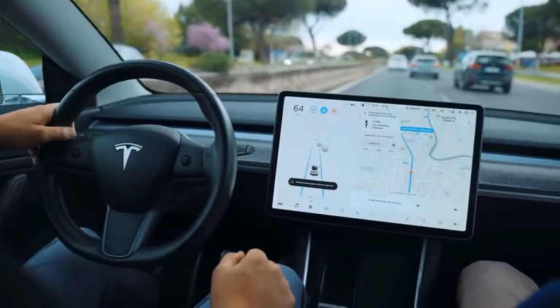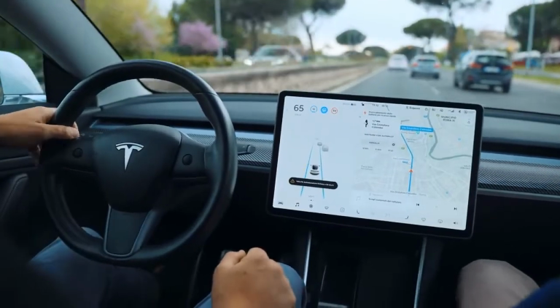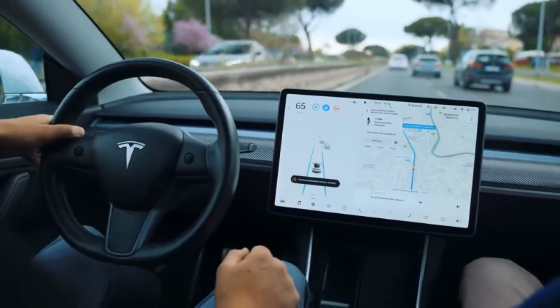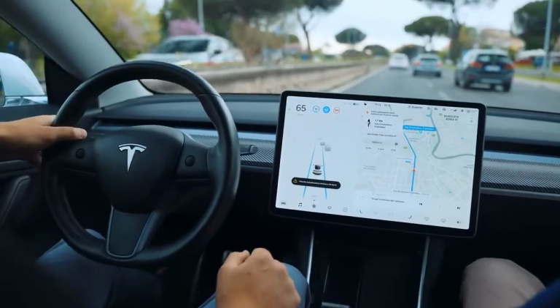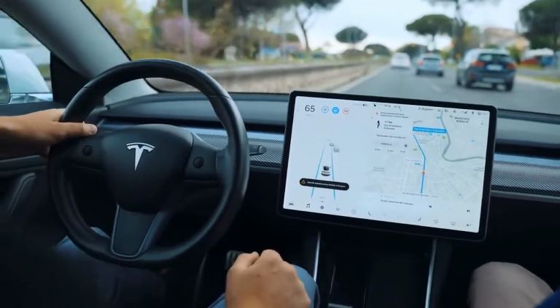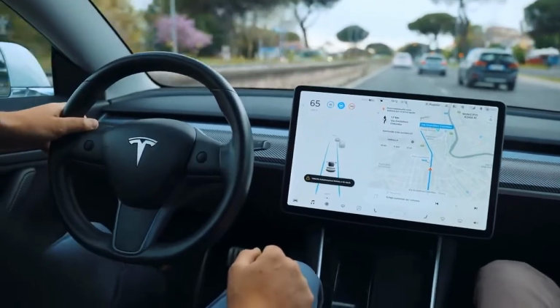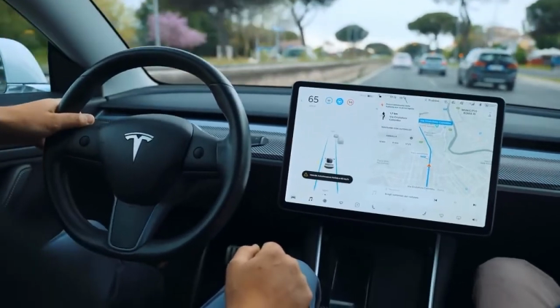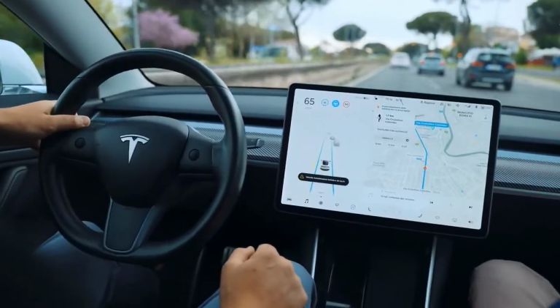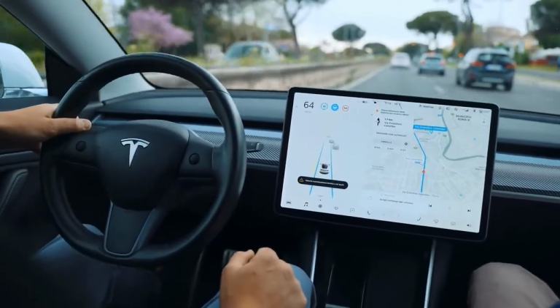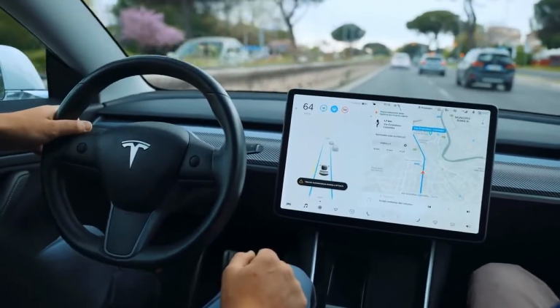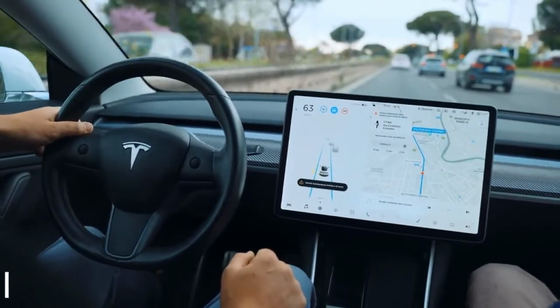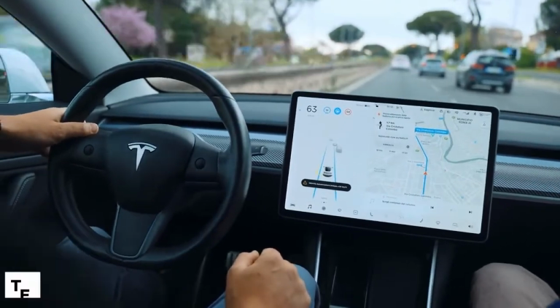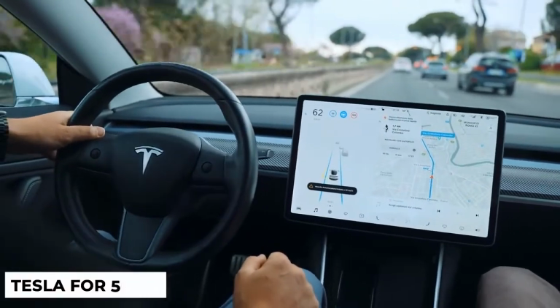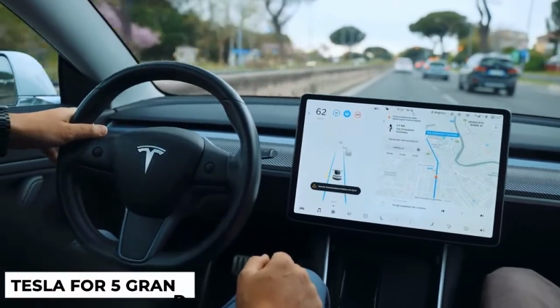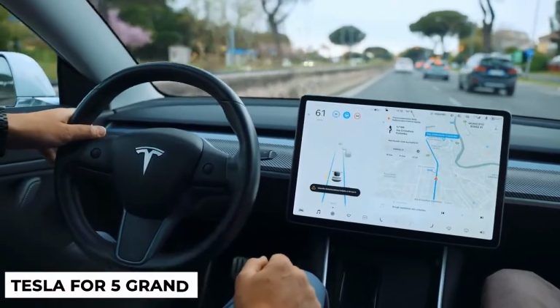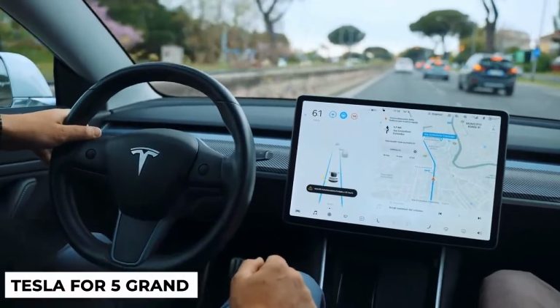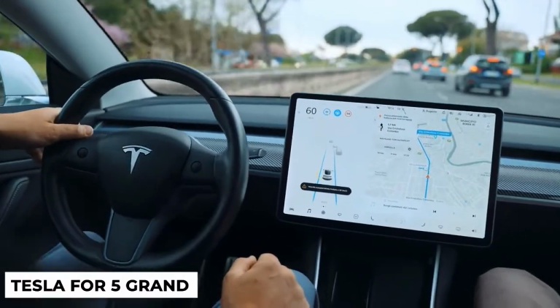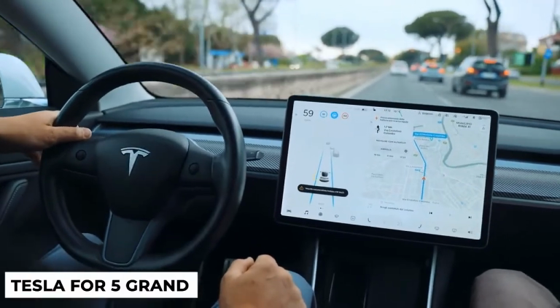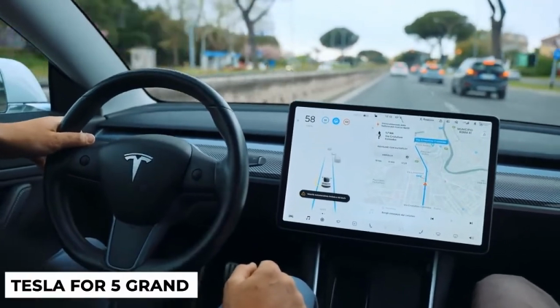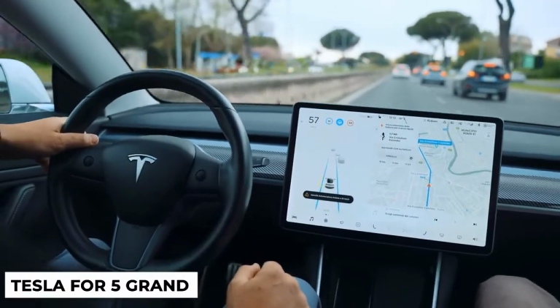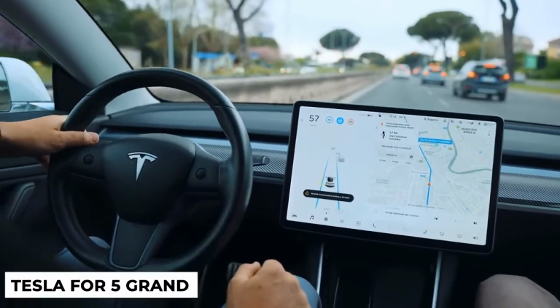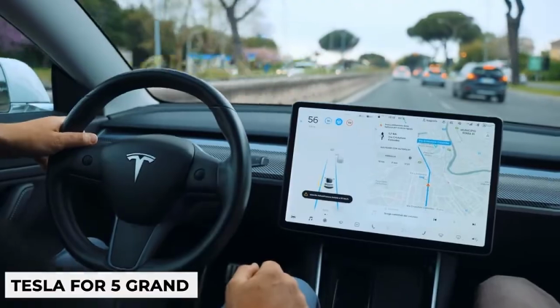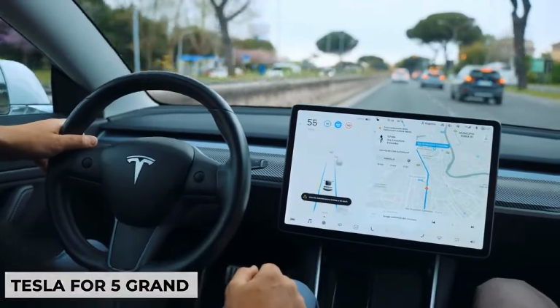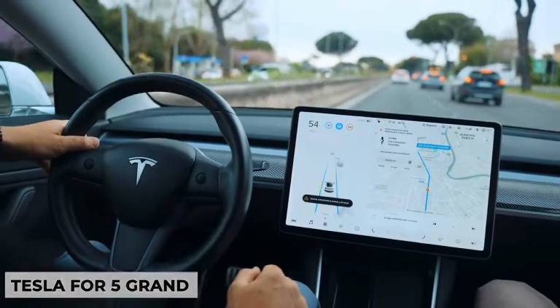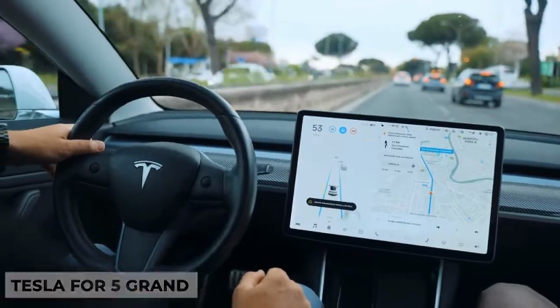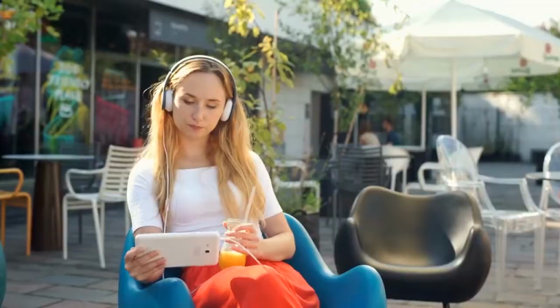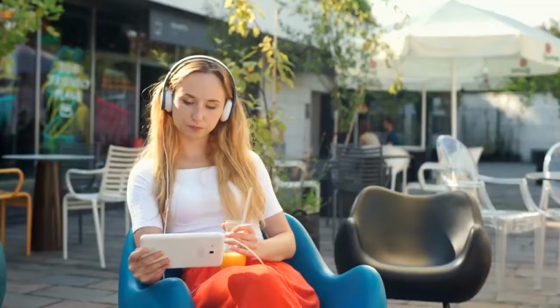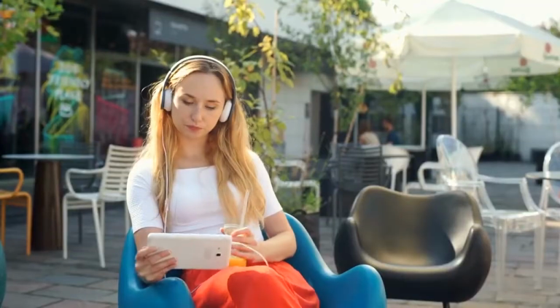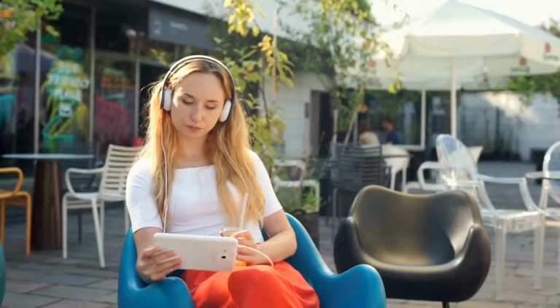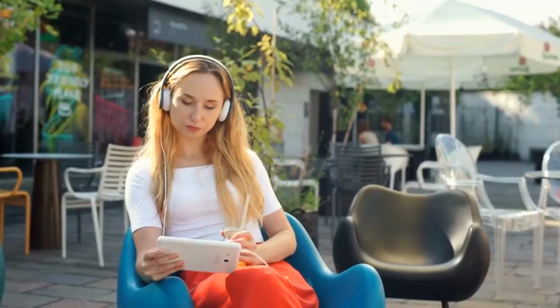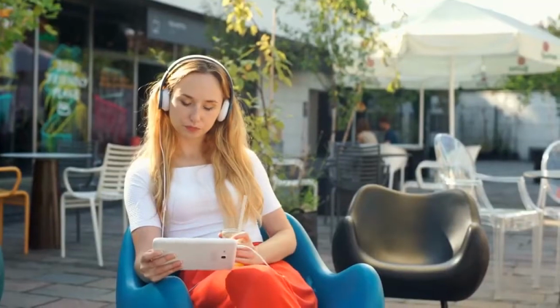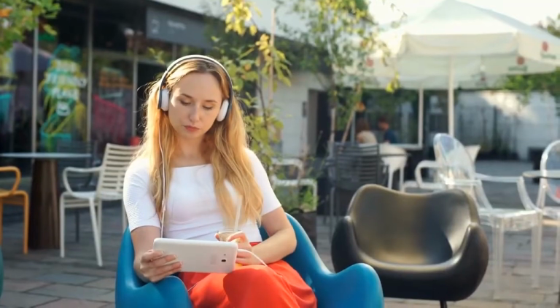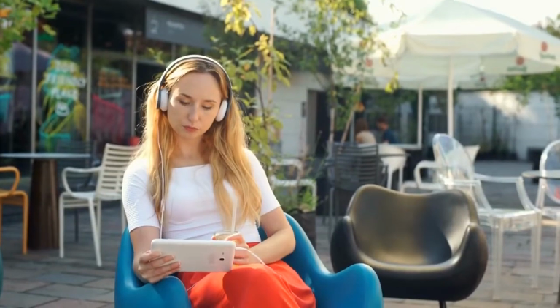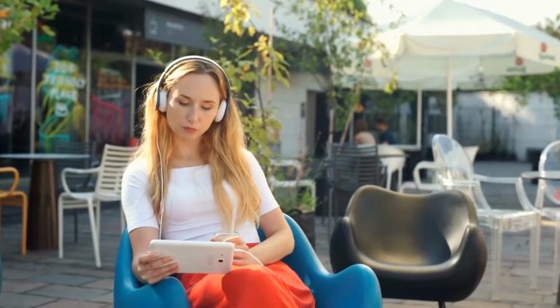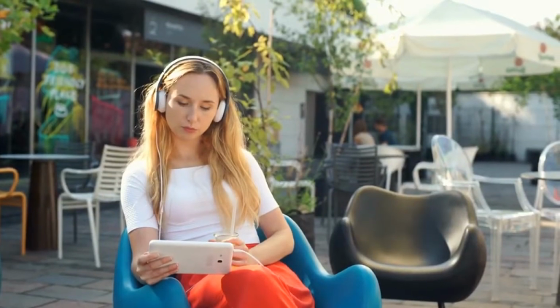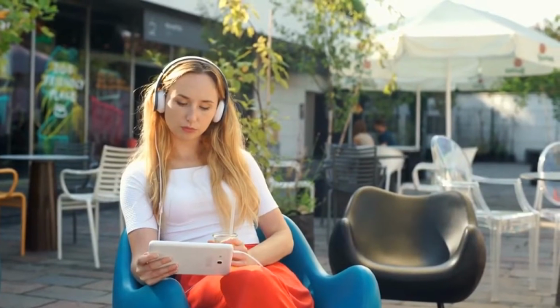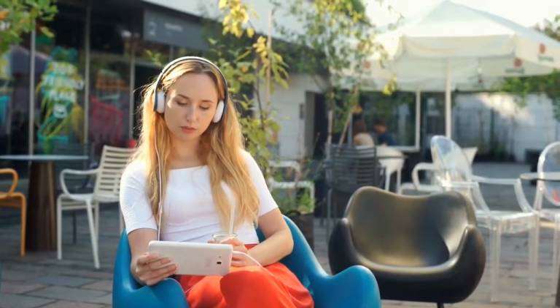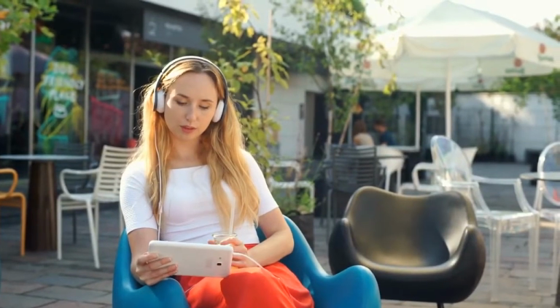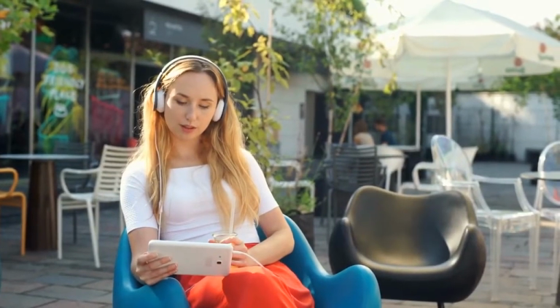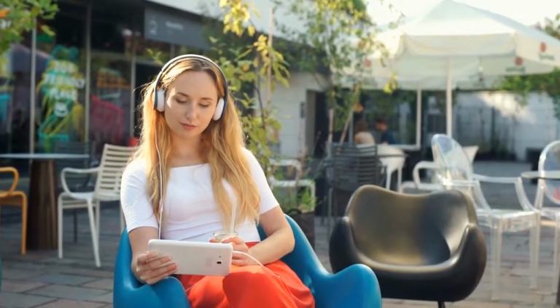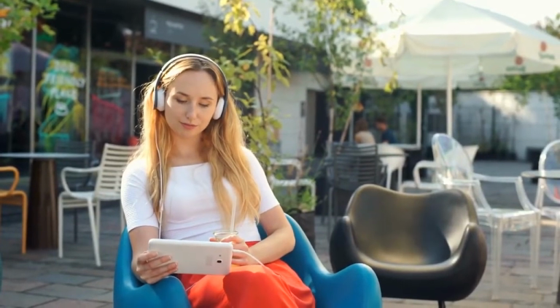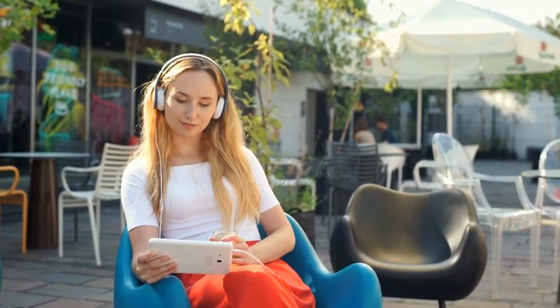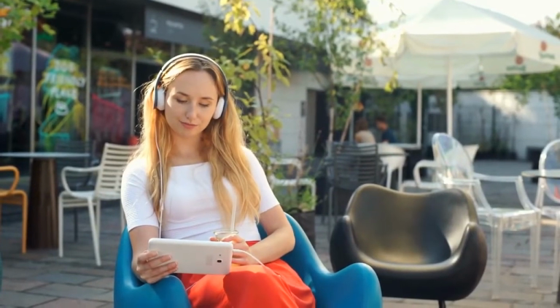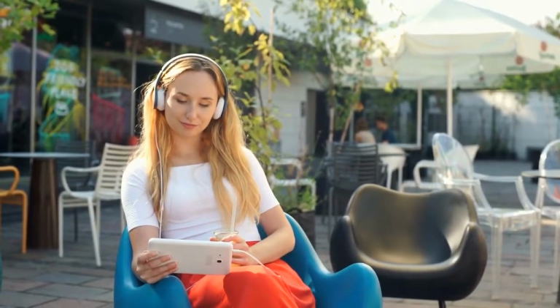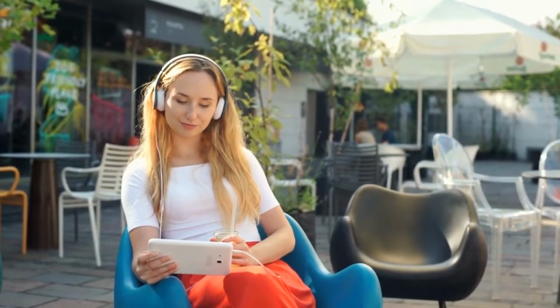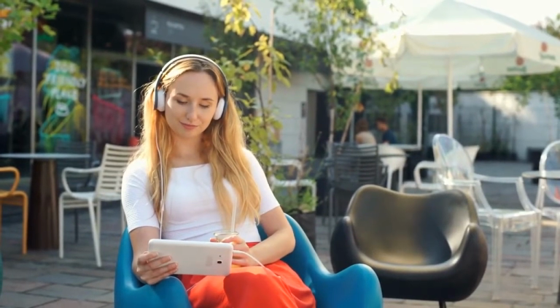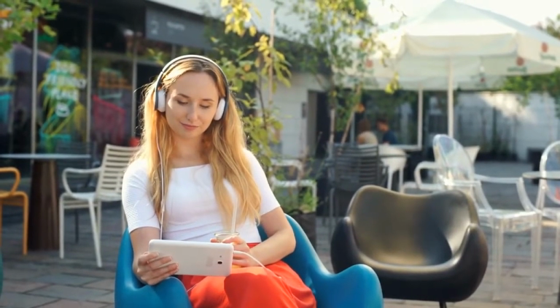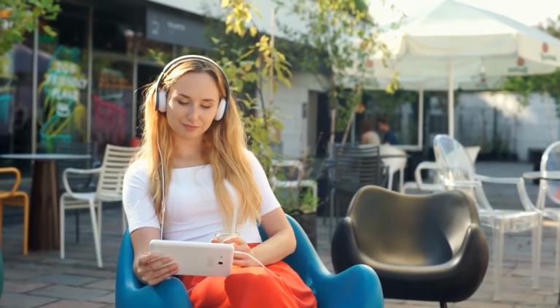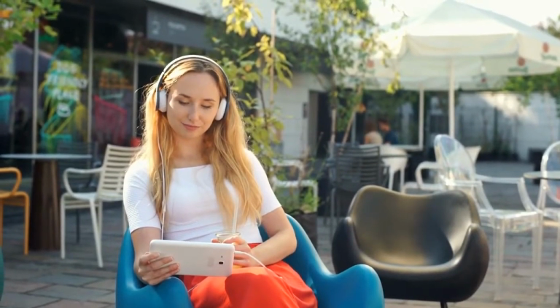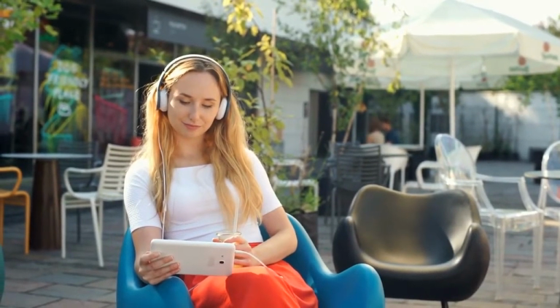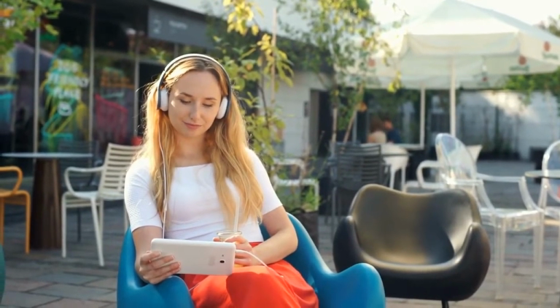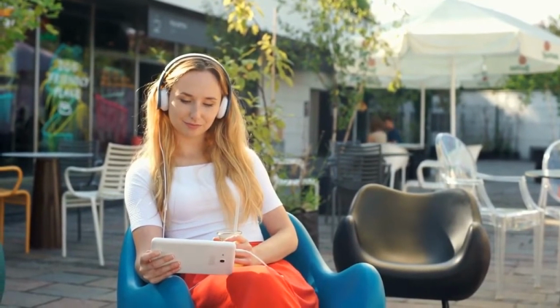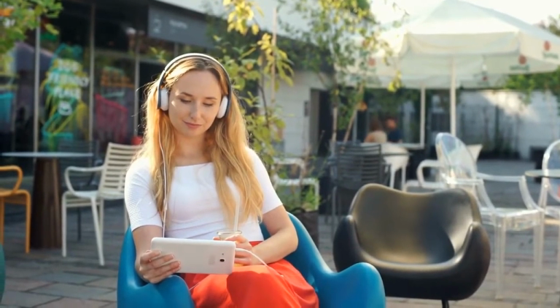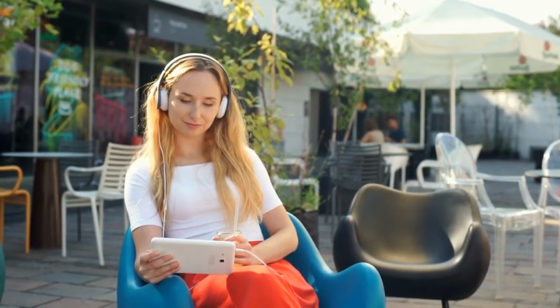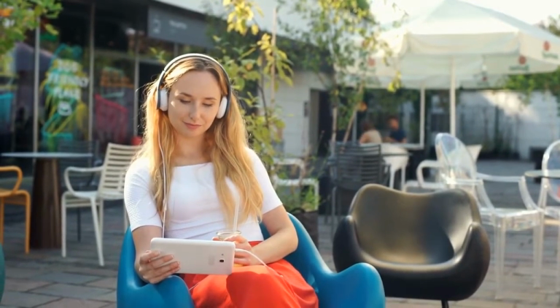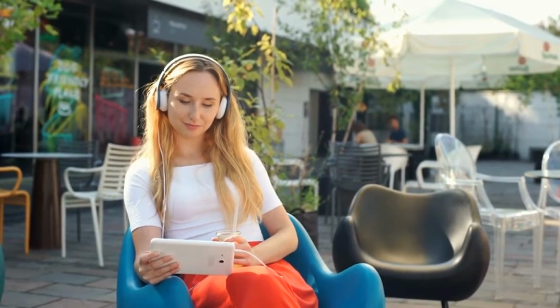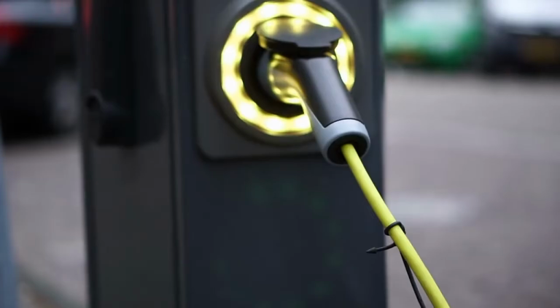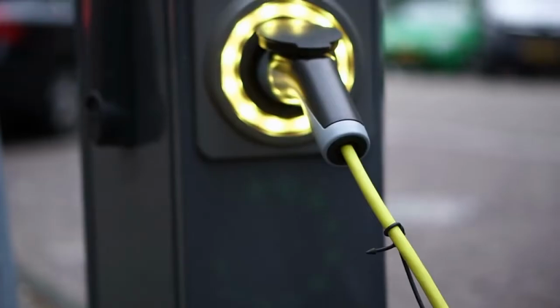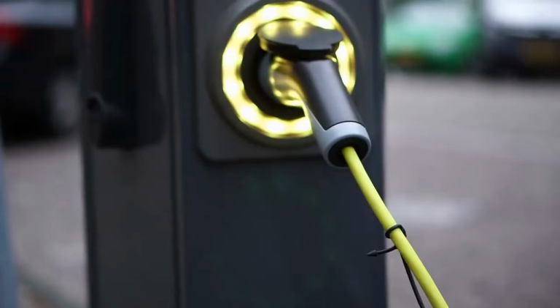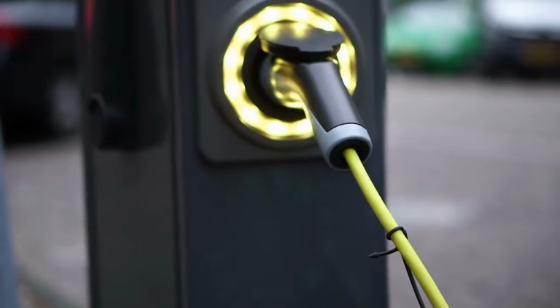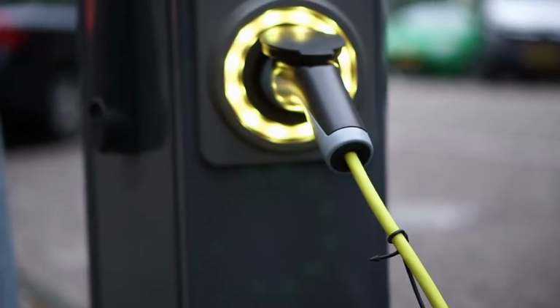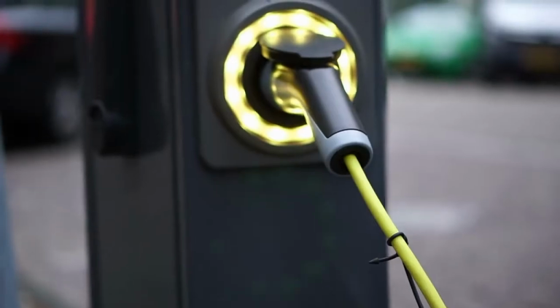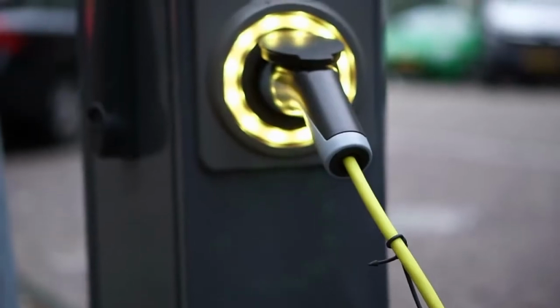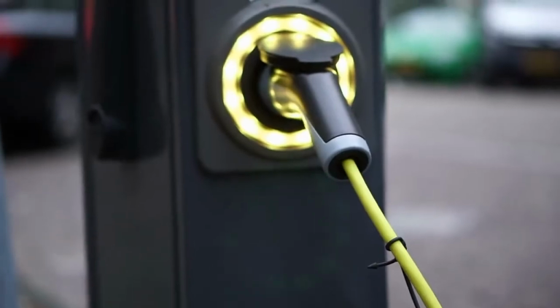If you would love to own a Tesla for five grand, then stay with us to find out more about these new EVs.